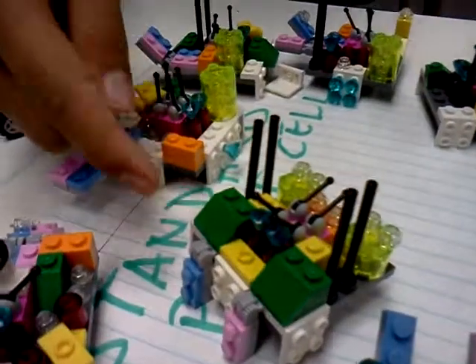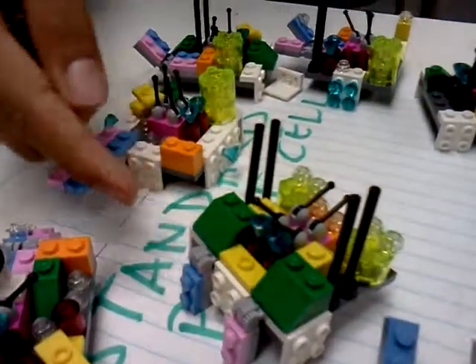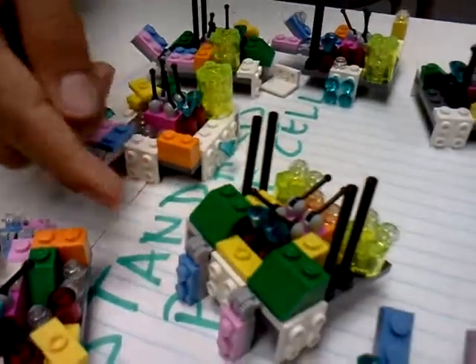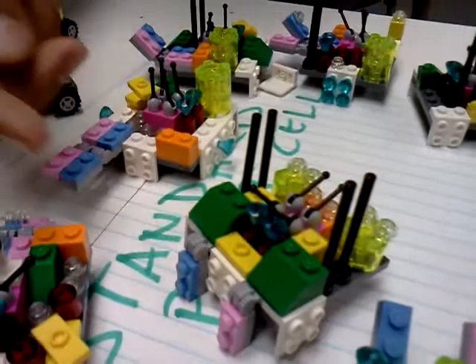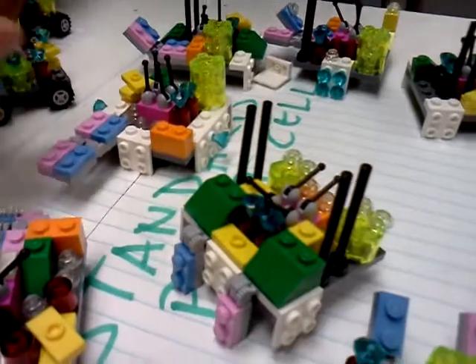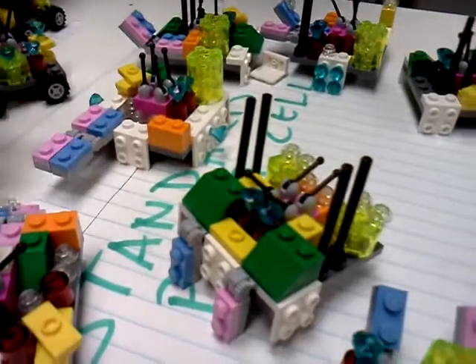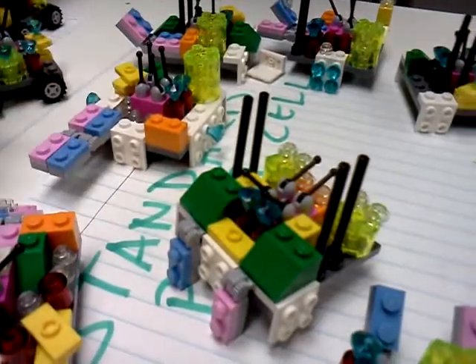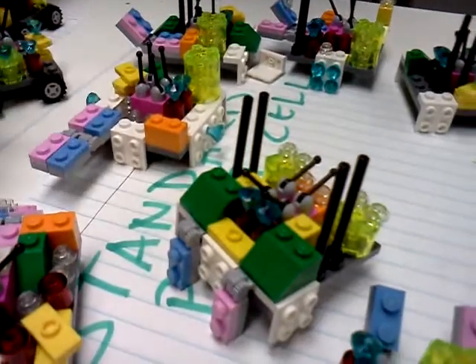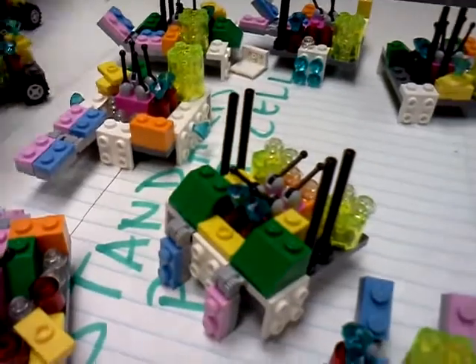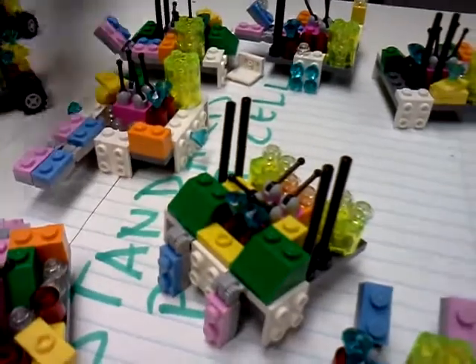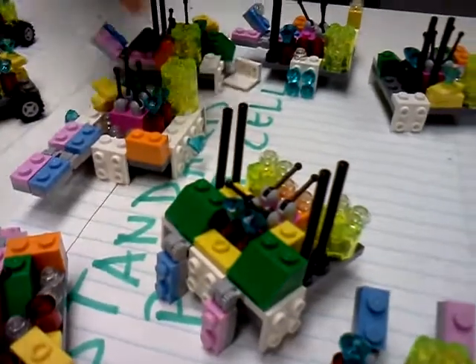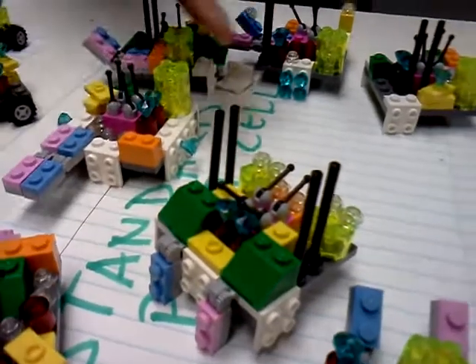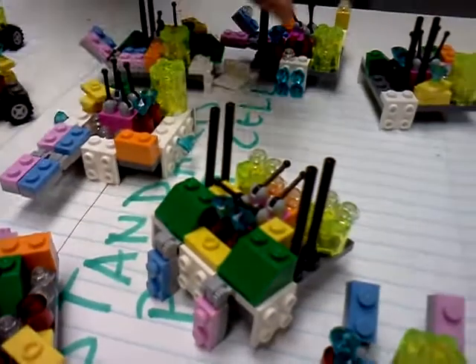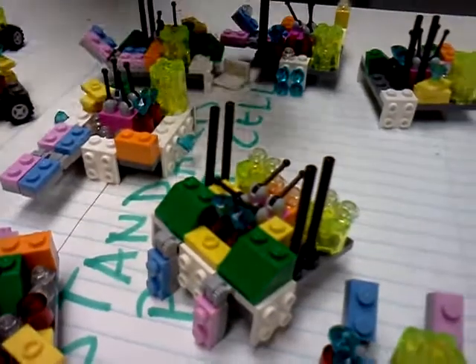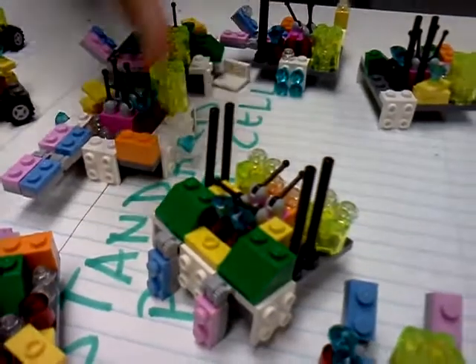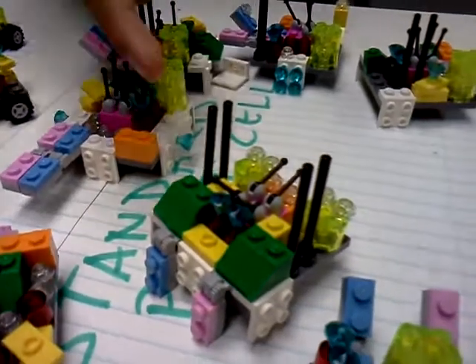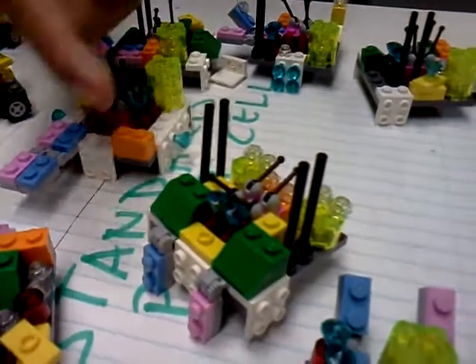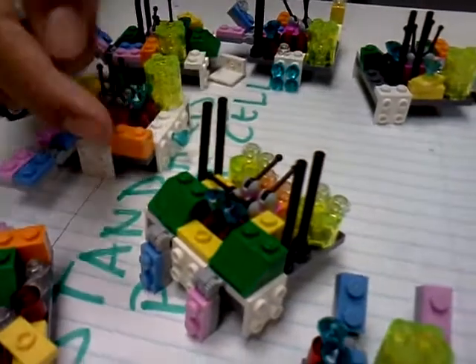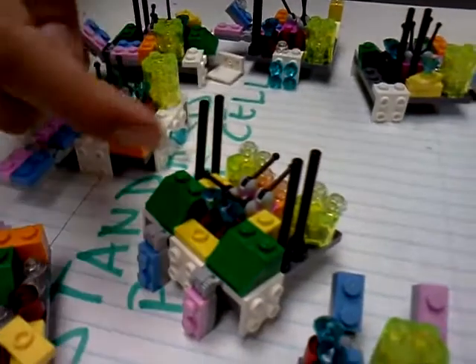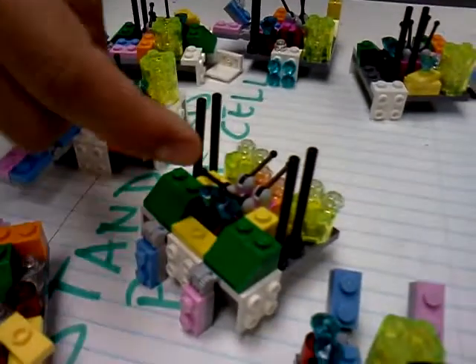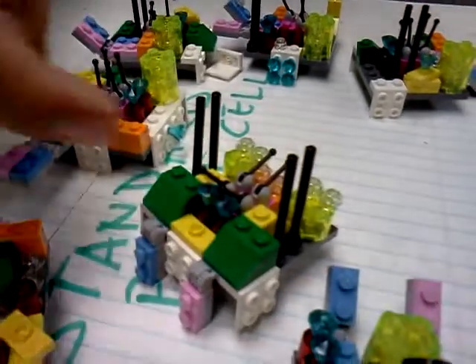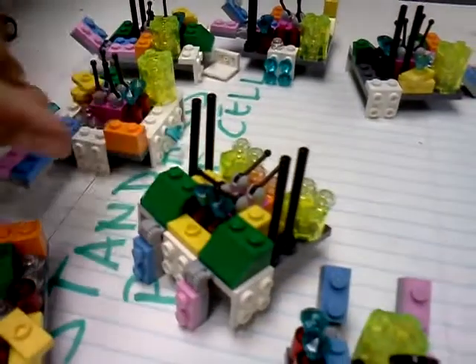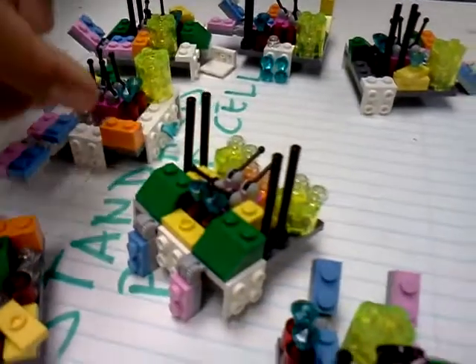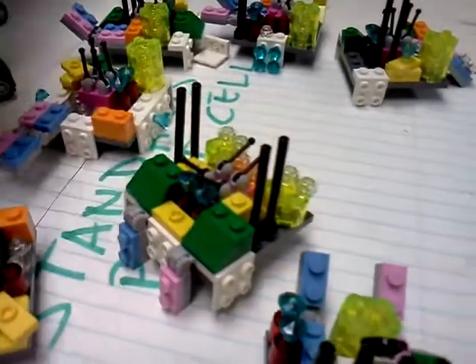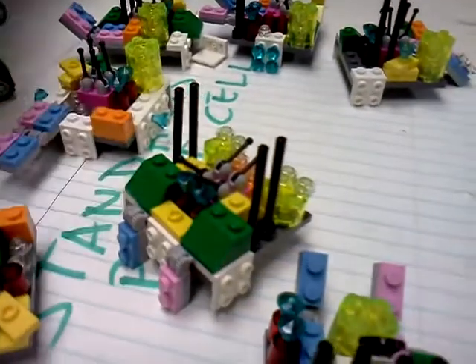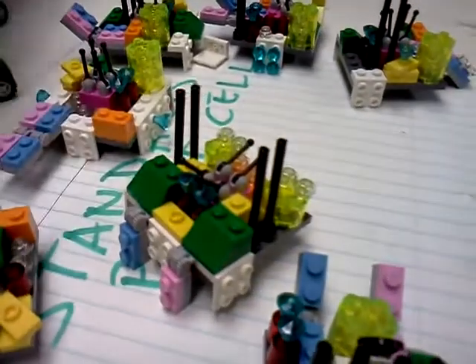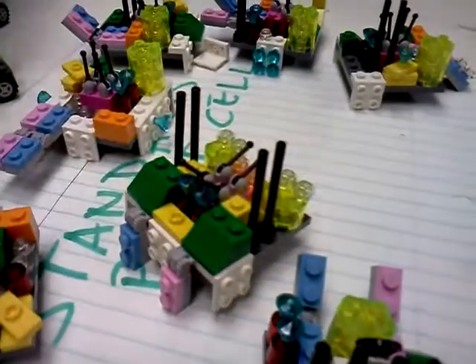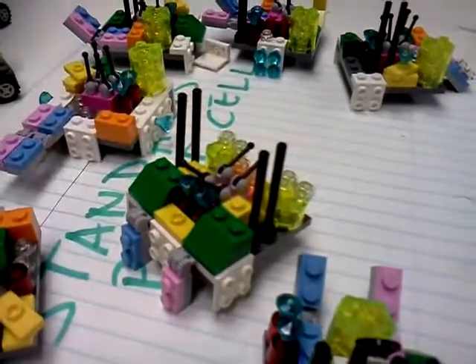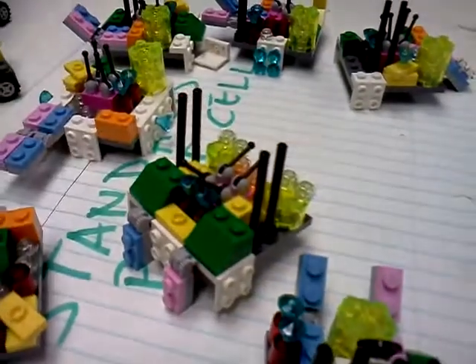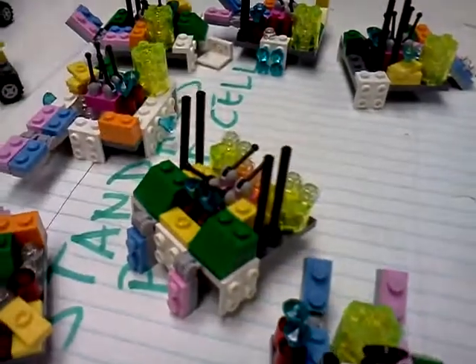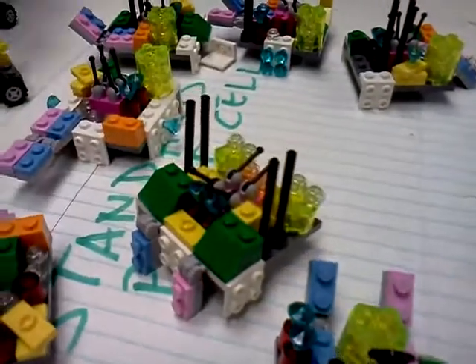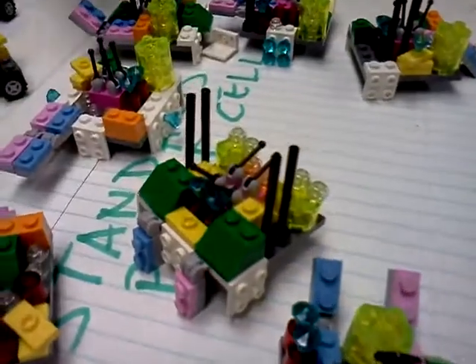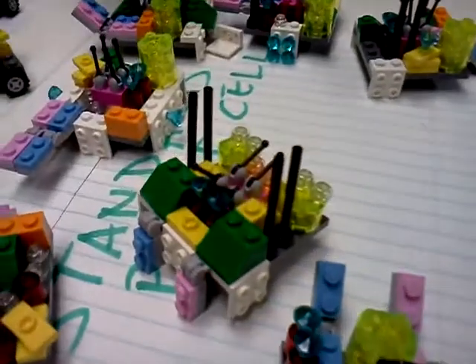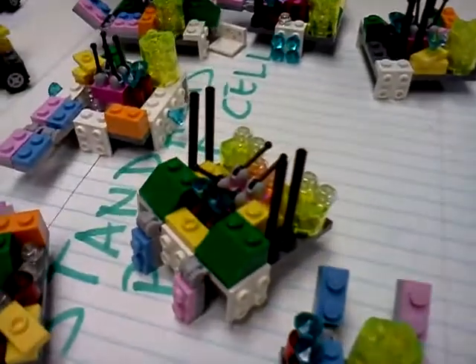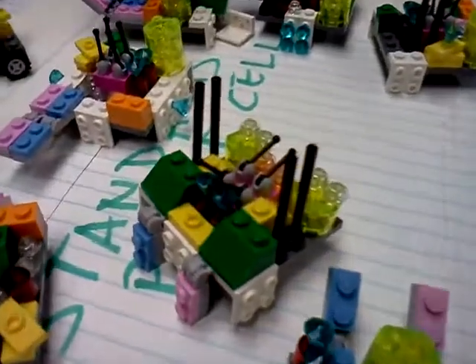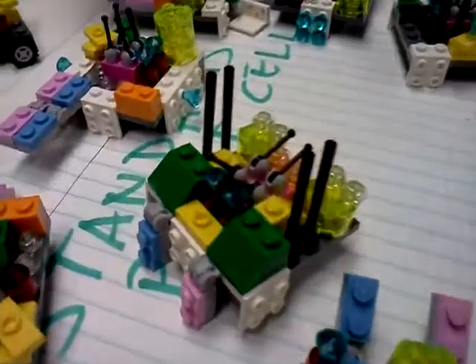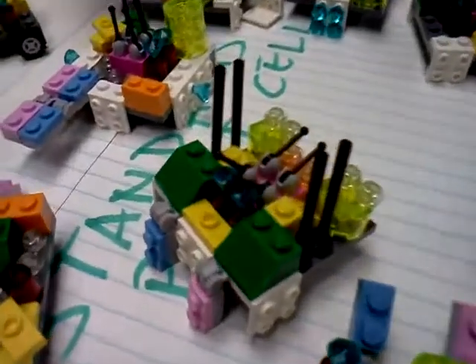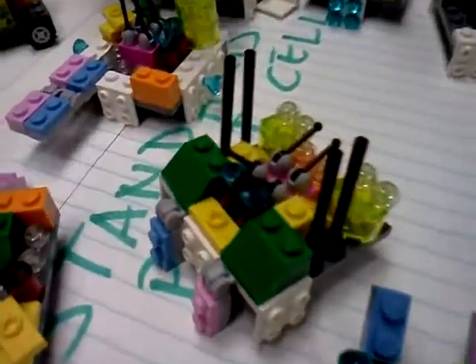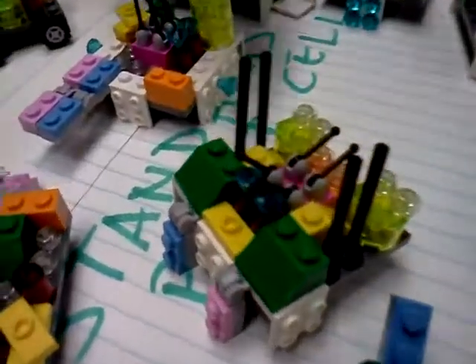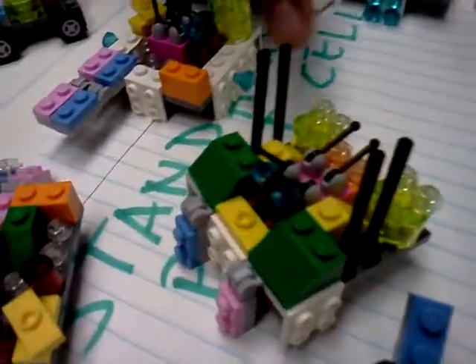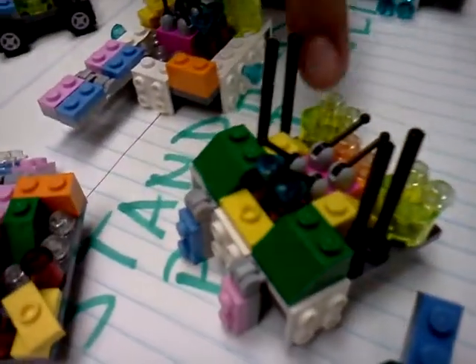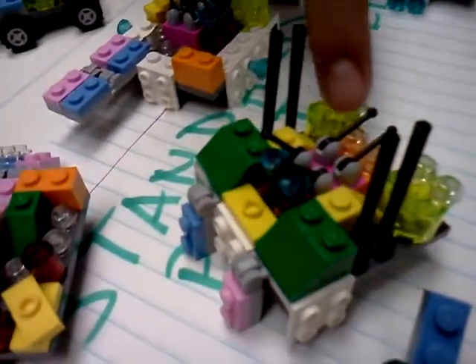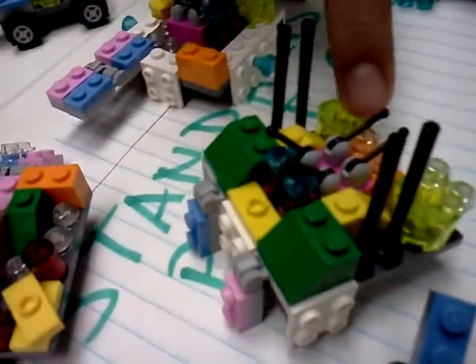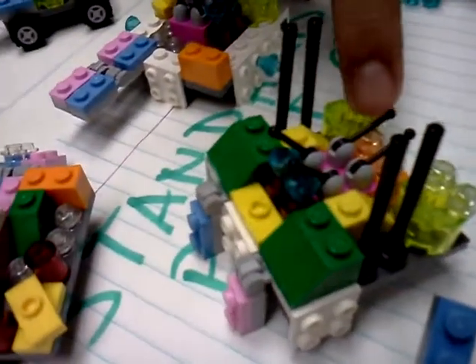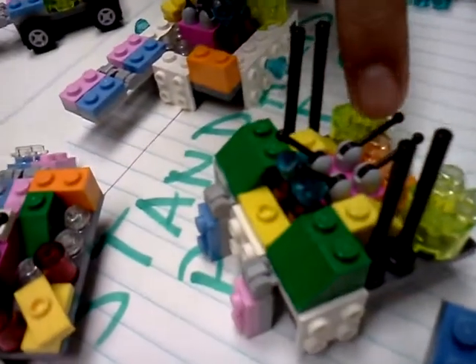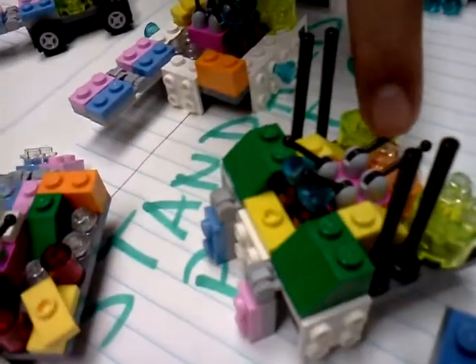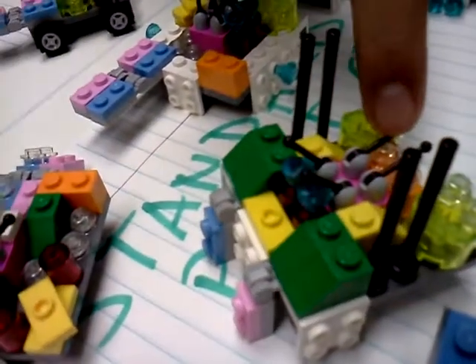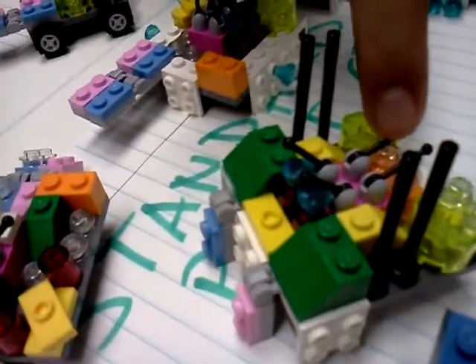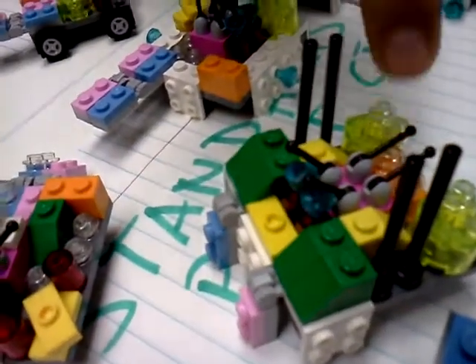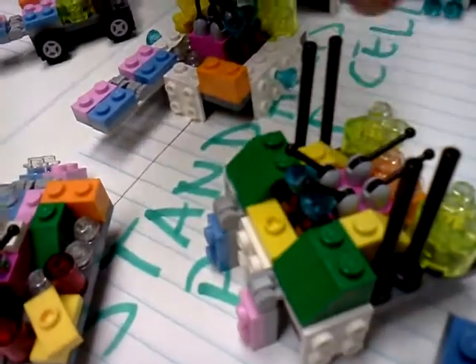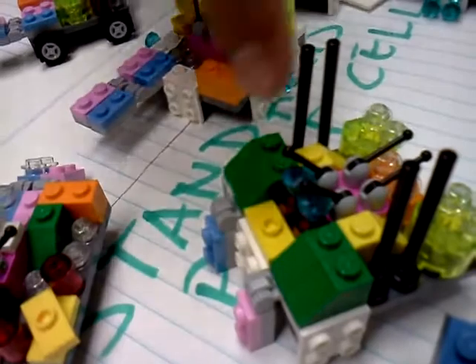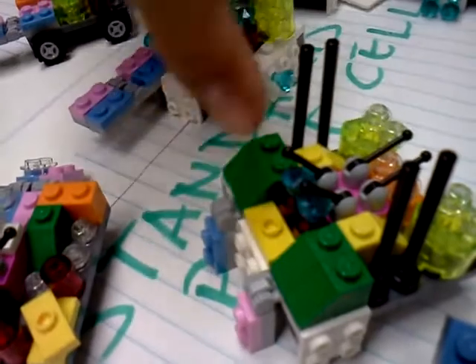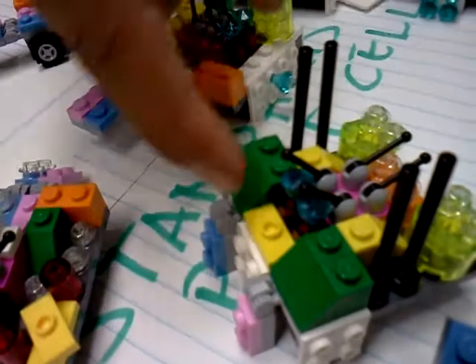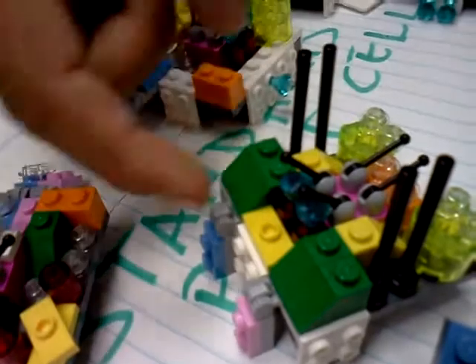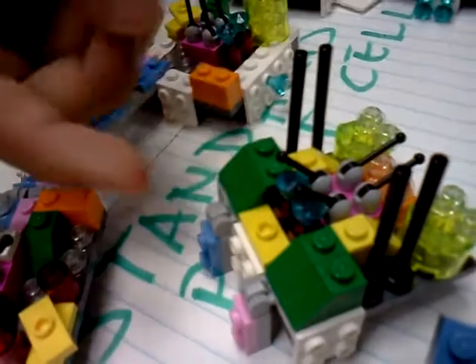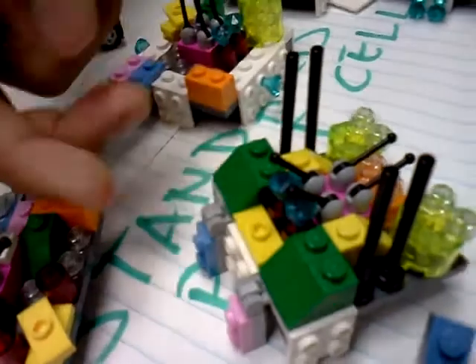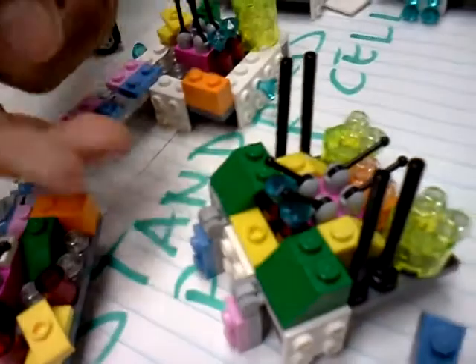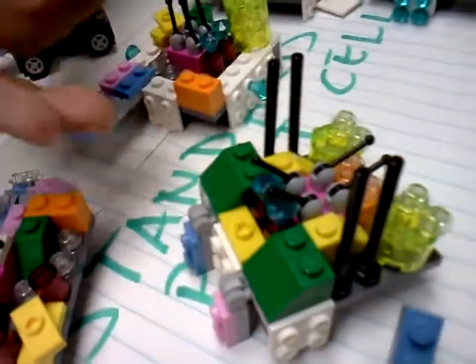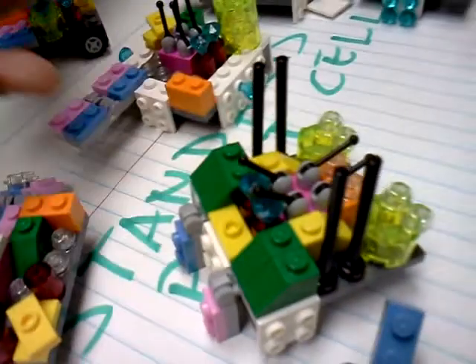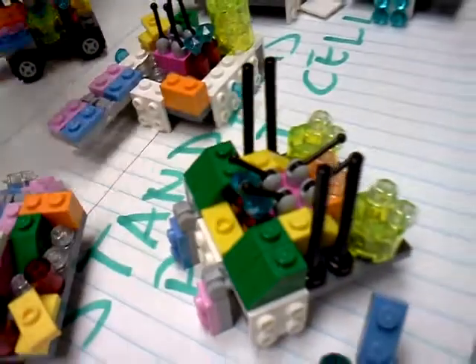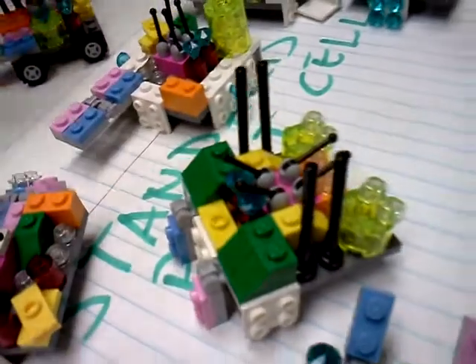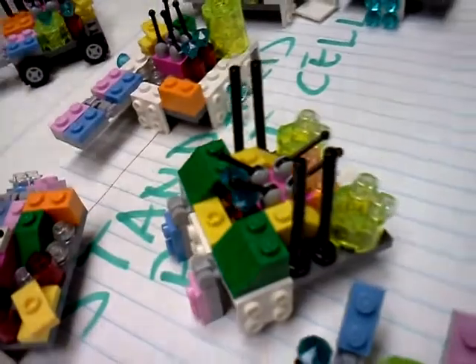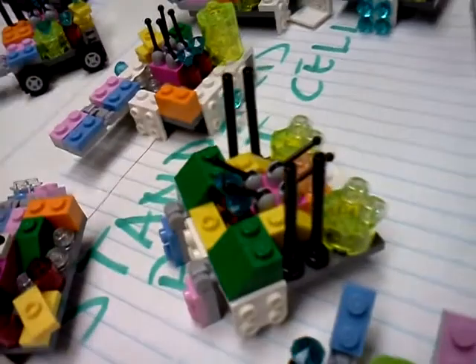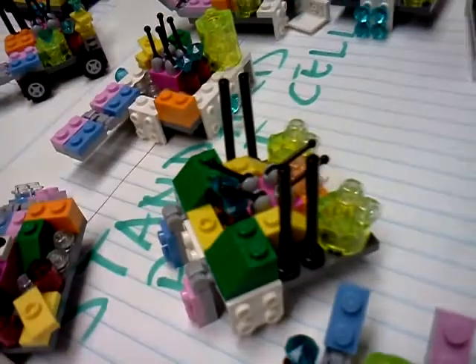The pink thing in the middle is the nucleus. The things on it are the DNA.